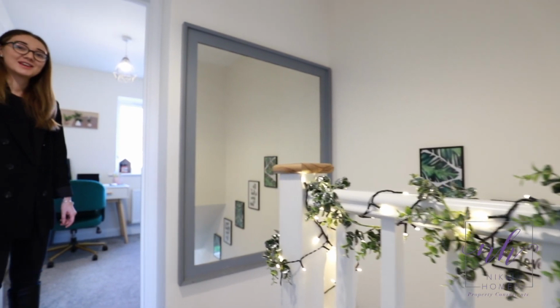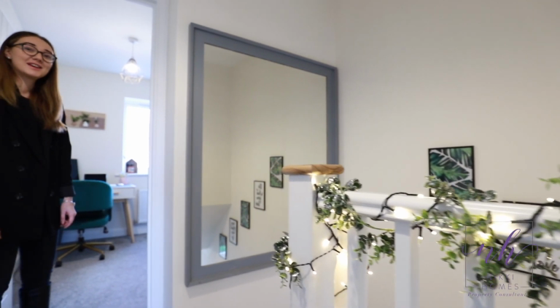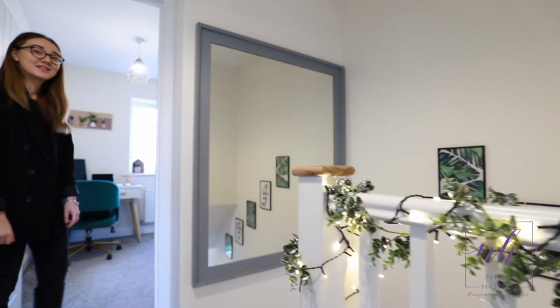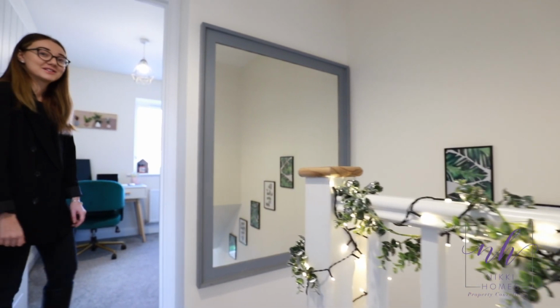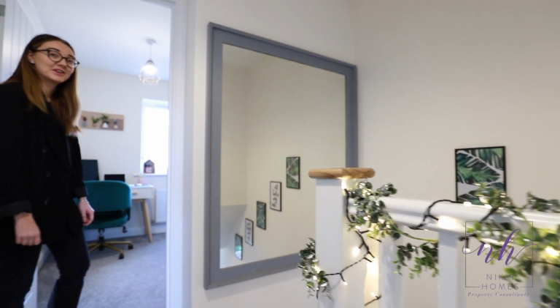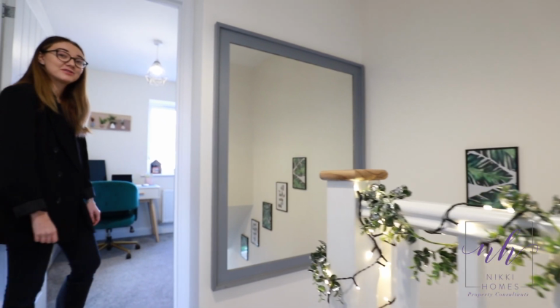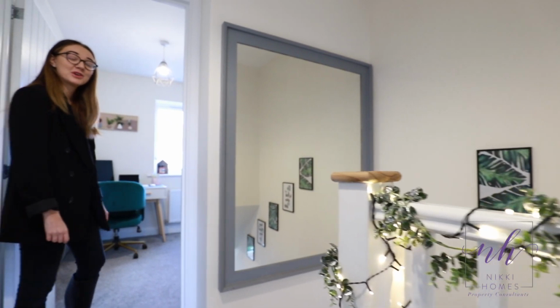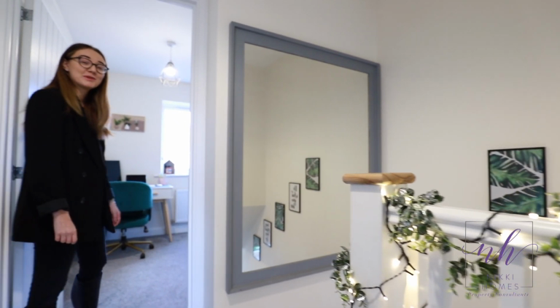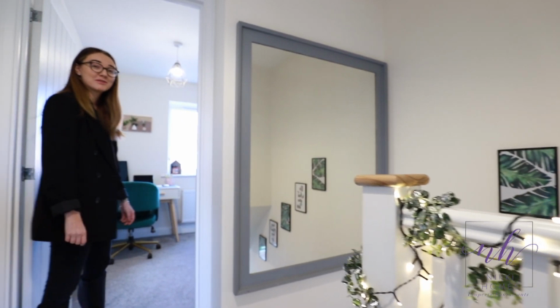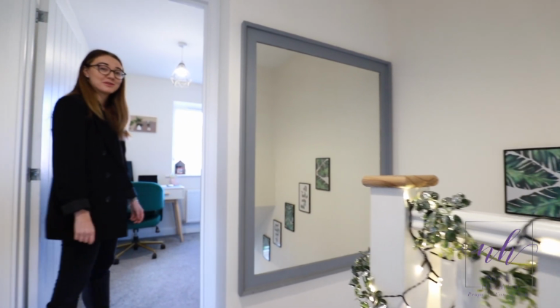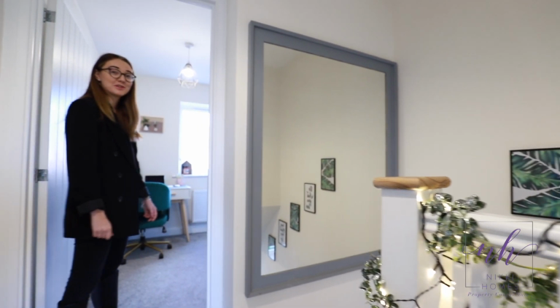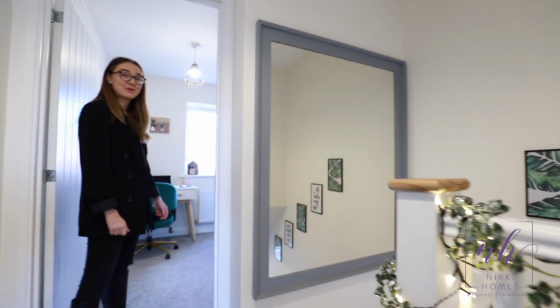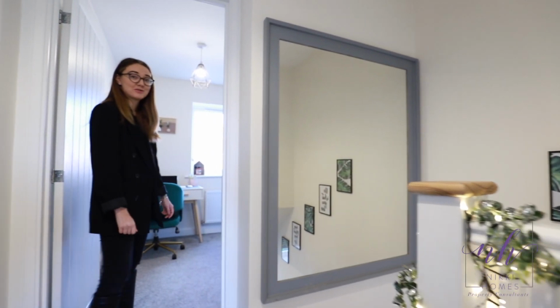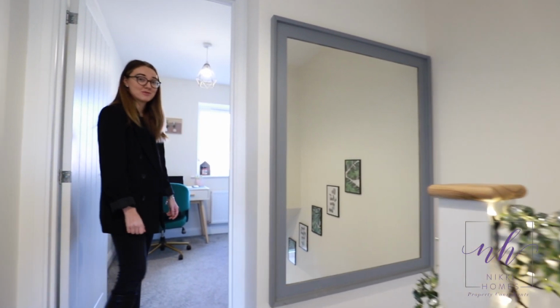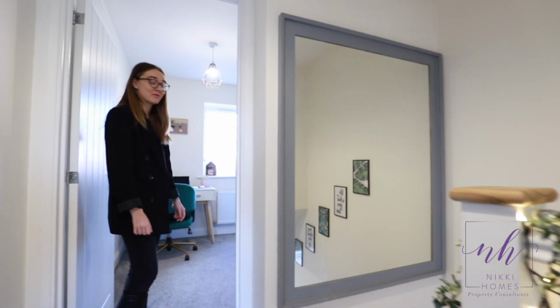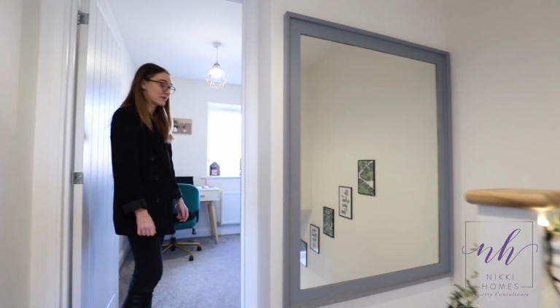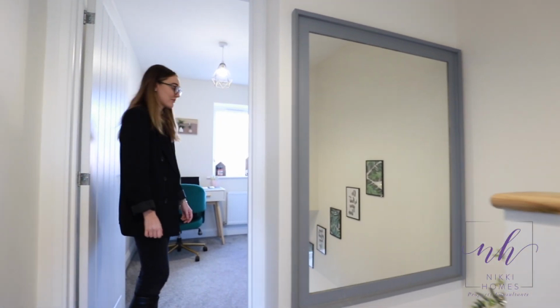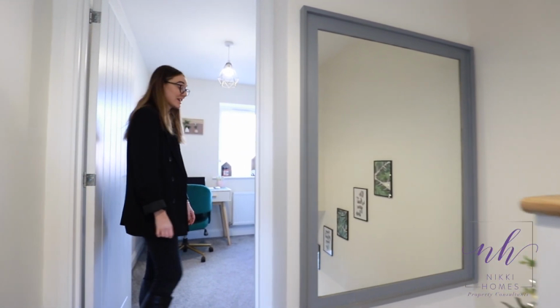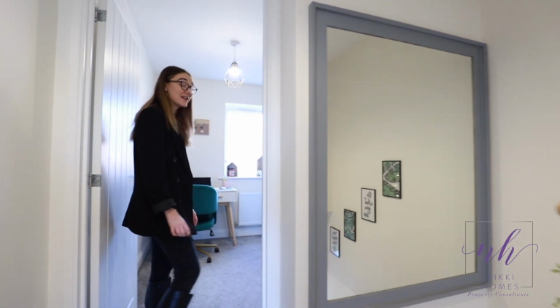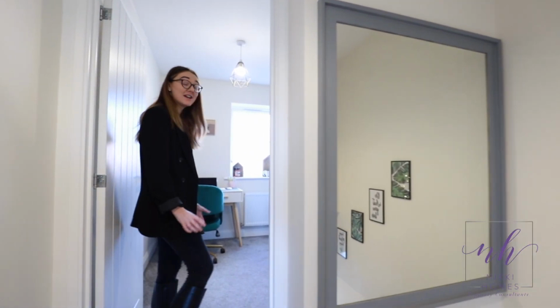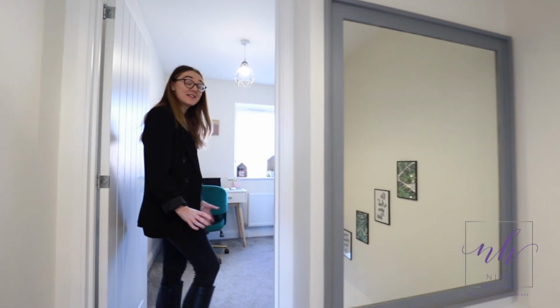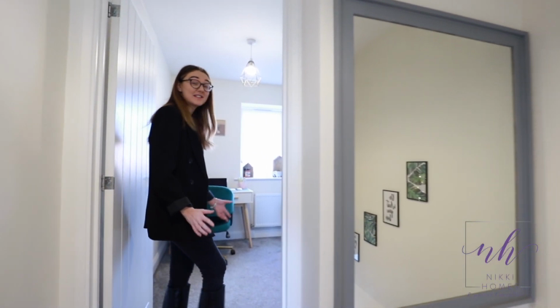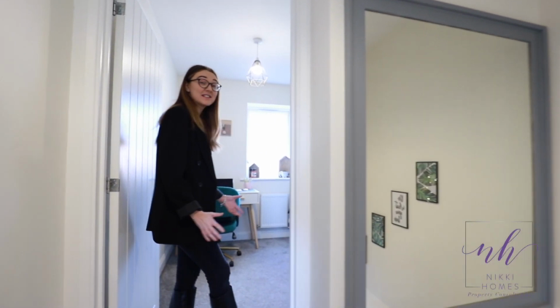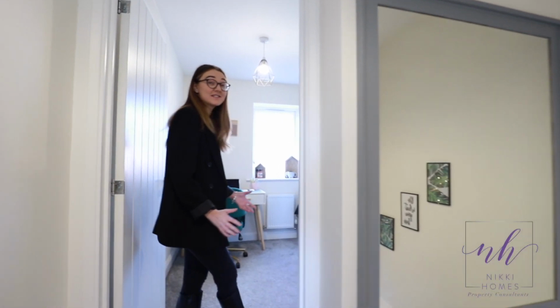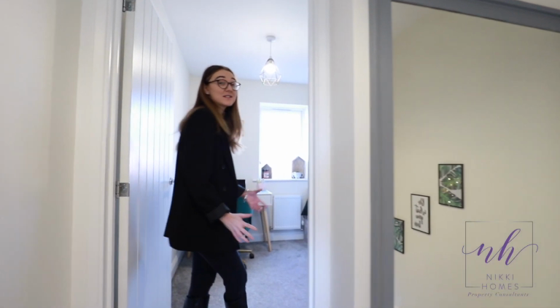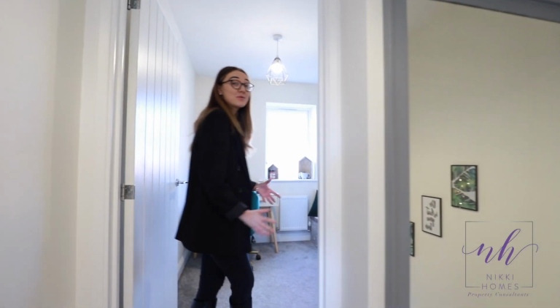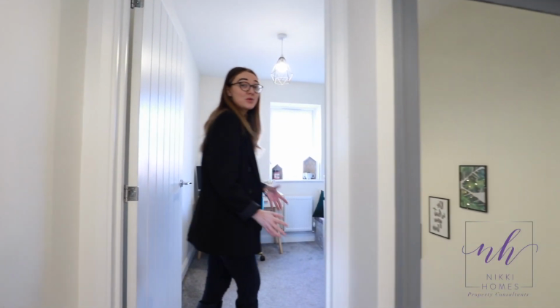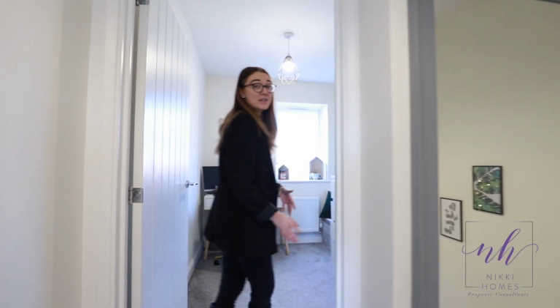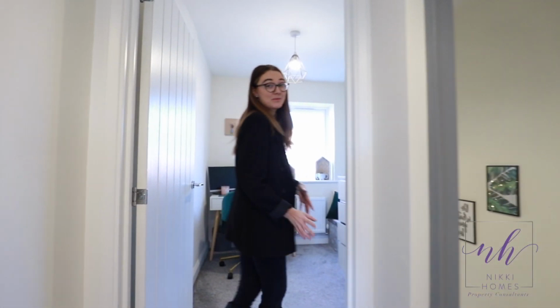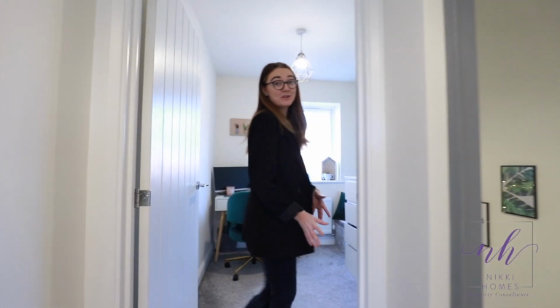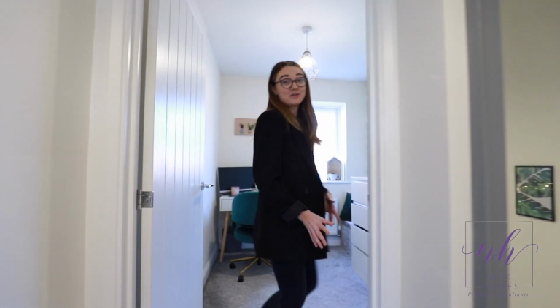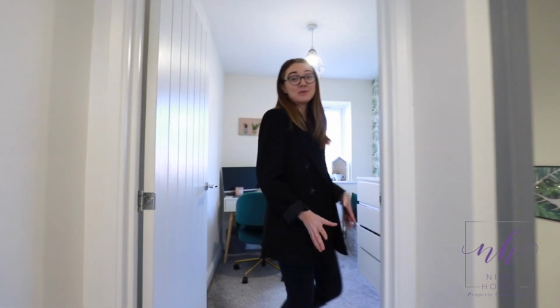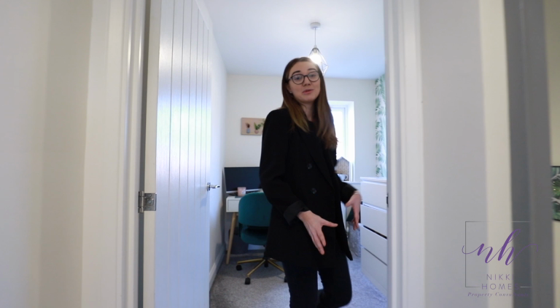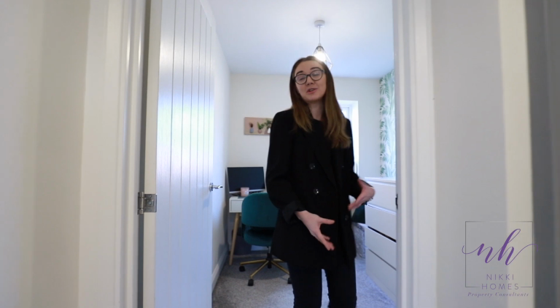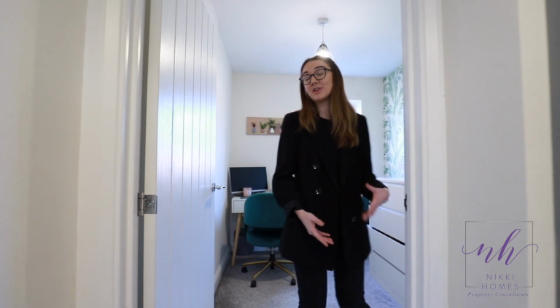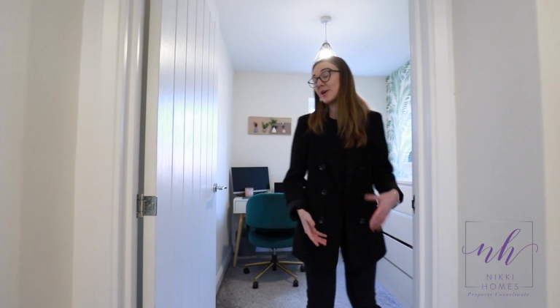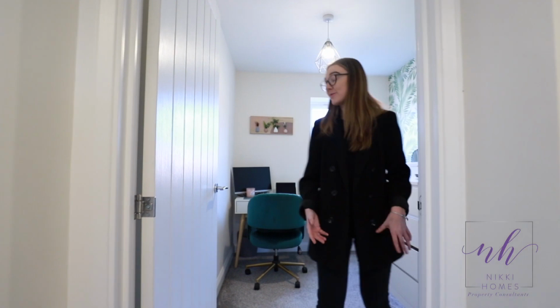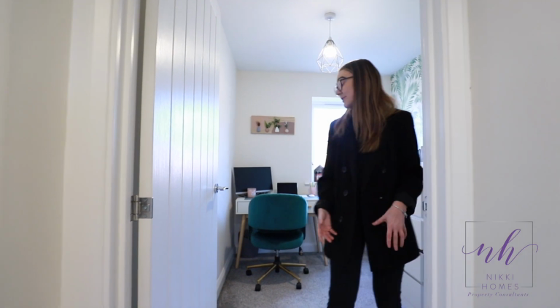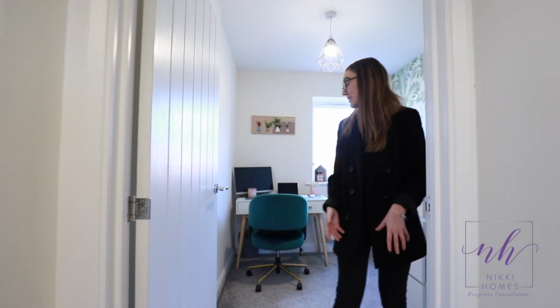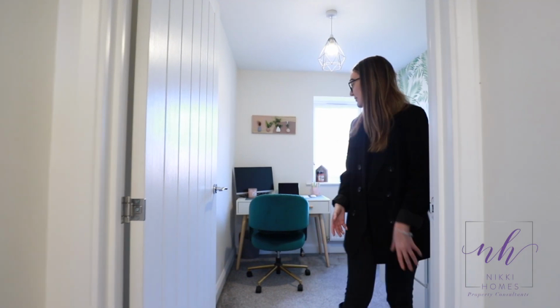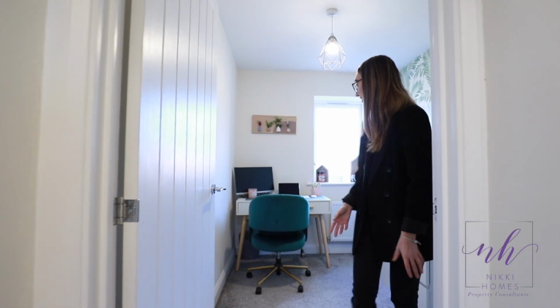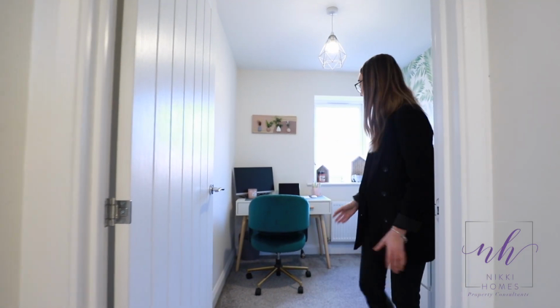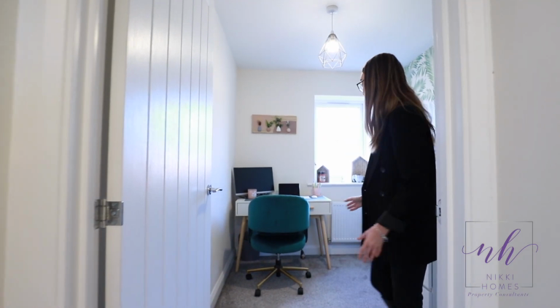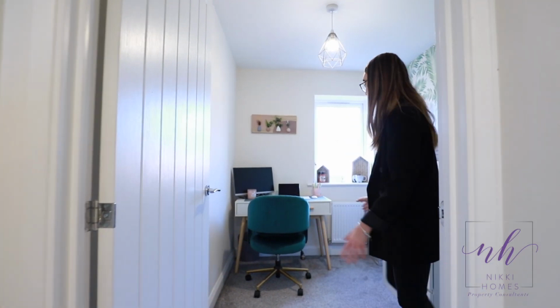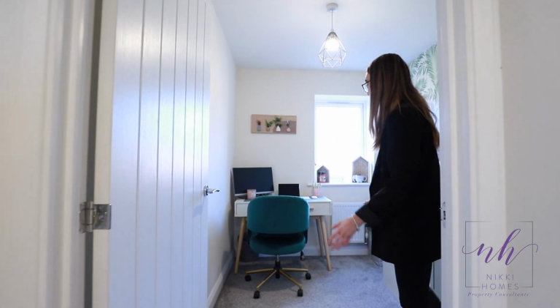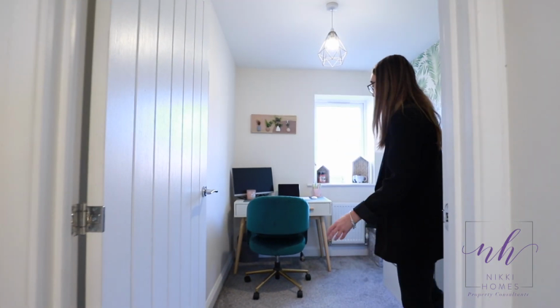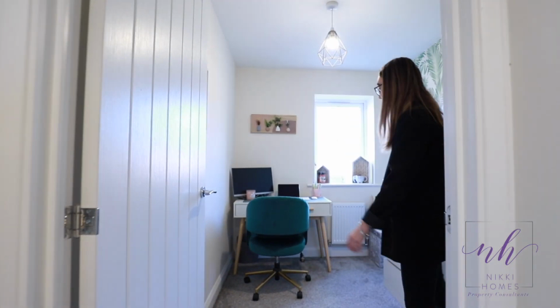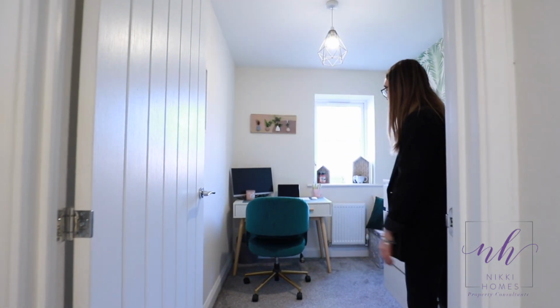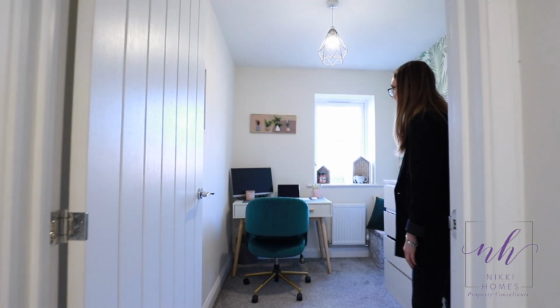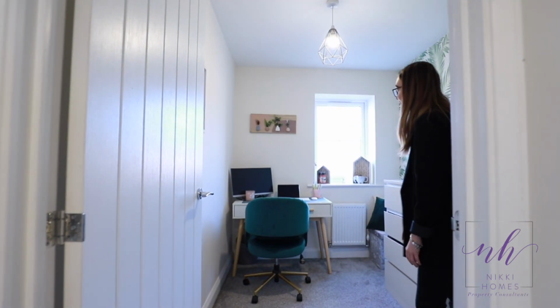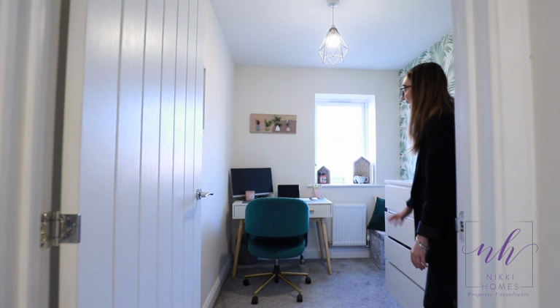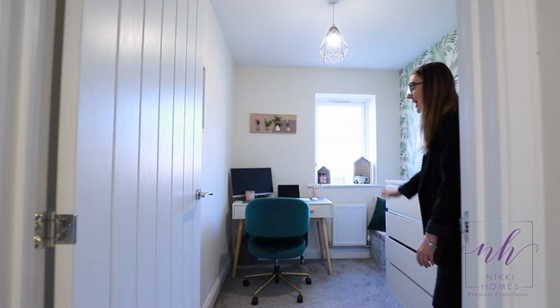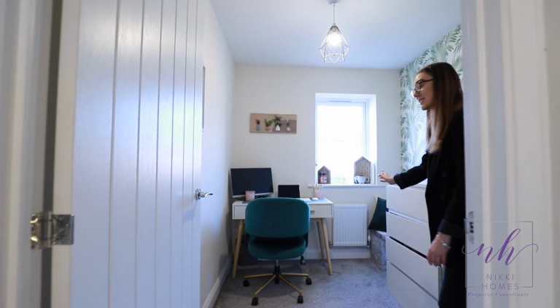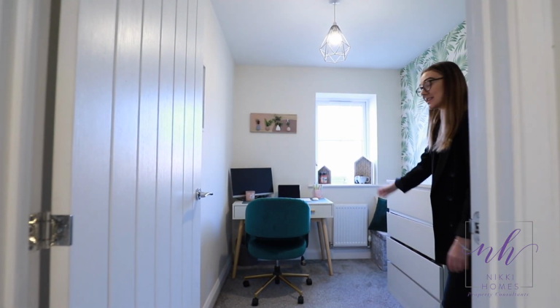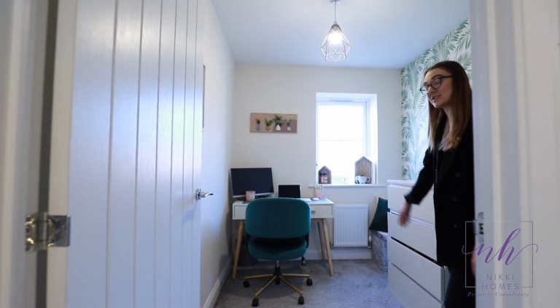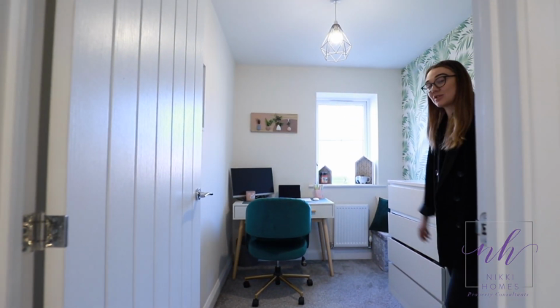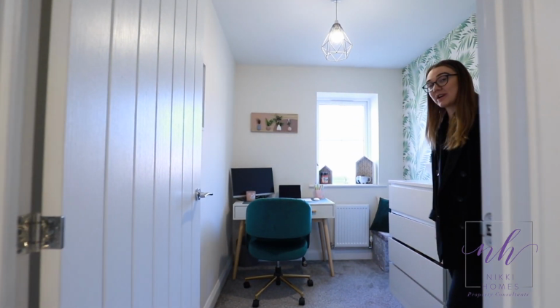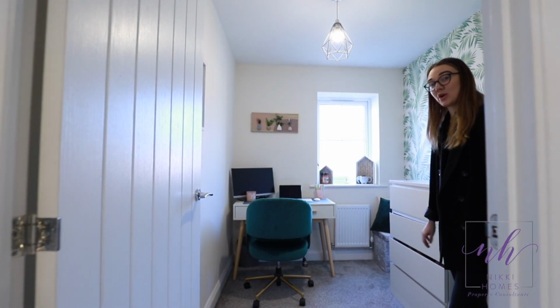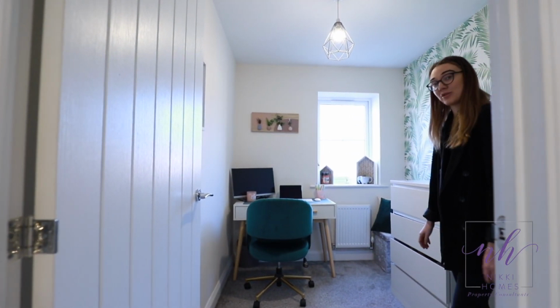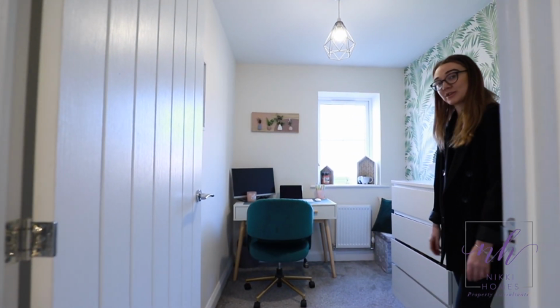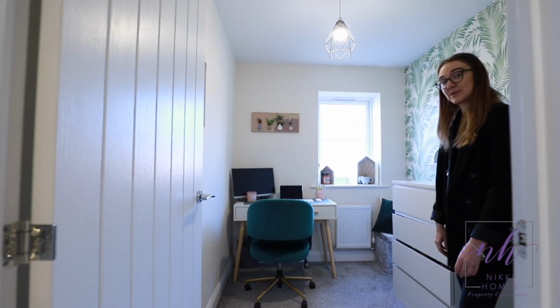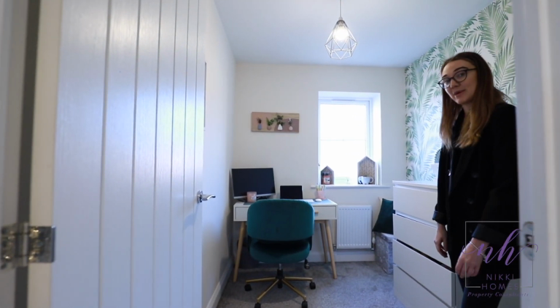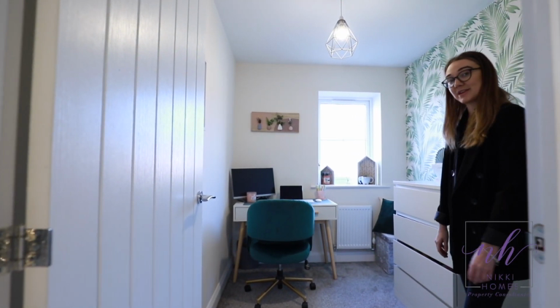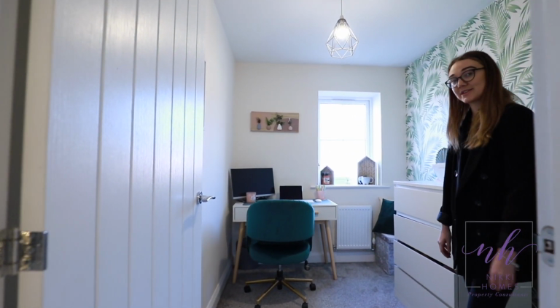Follow me through to bedroom number three. This is the smallest bedroom but you could comfortably fit a single bed and it is great office space.